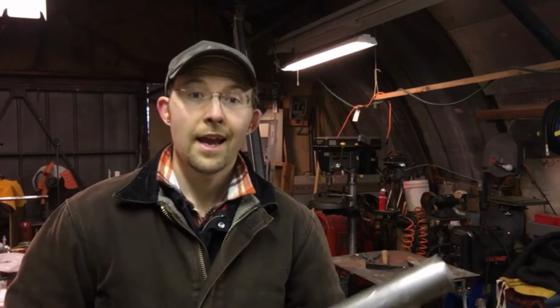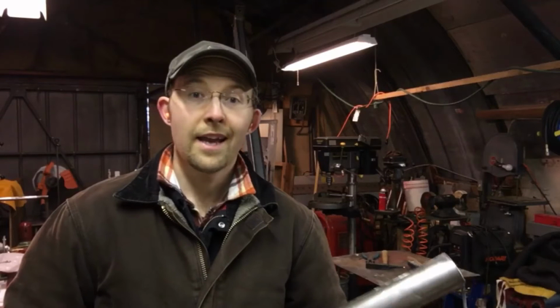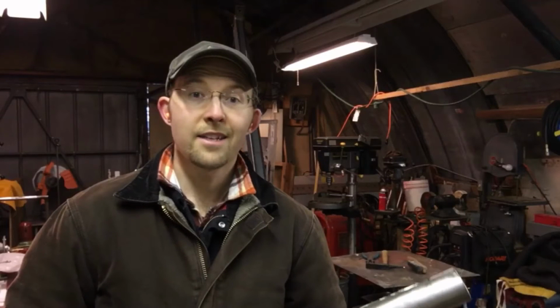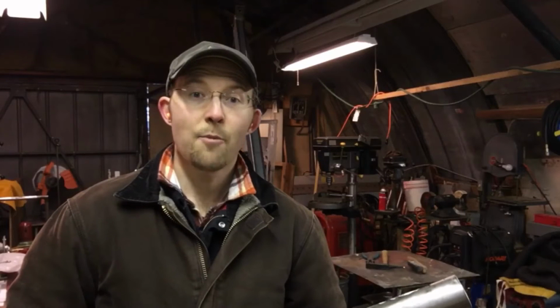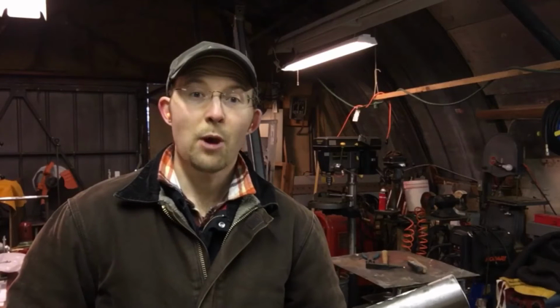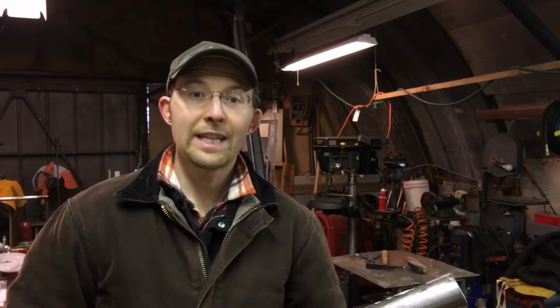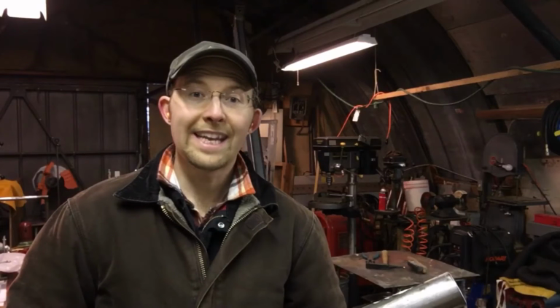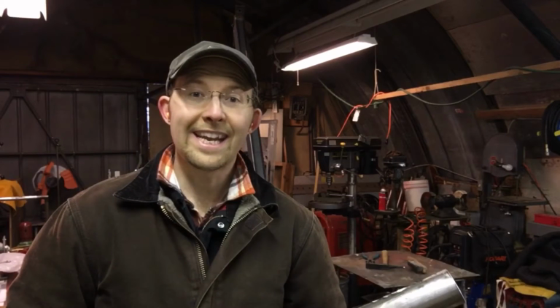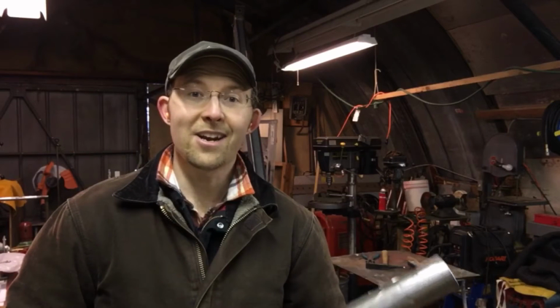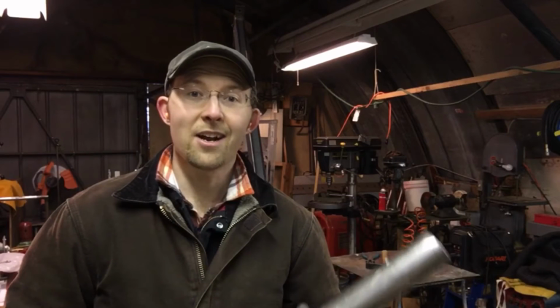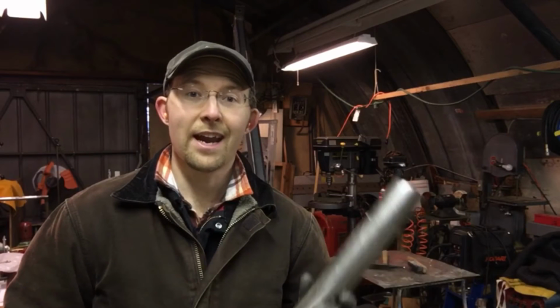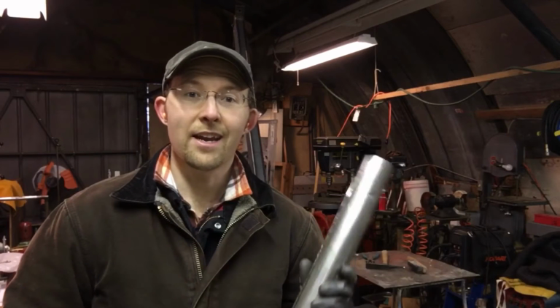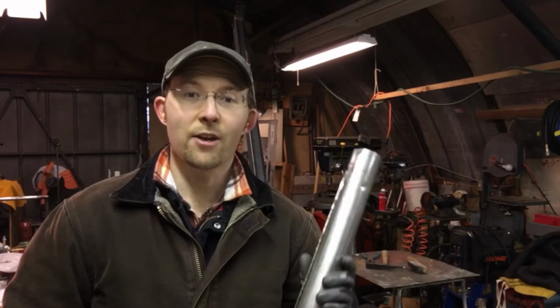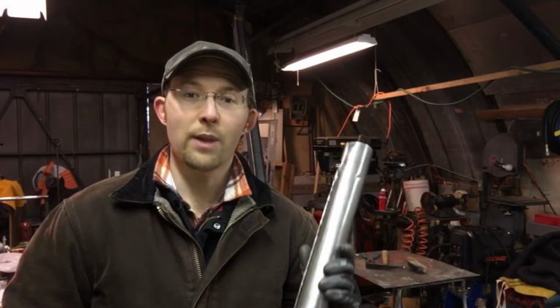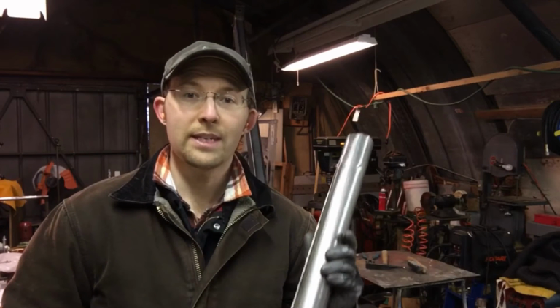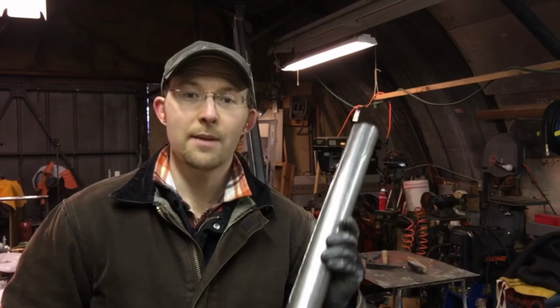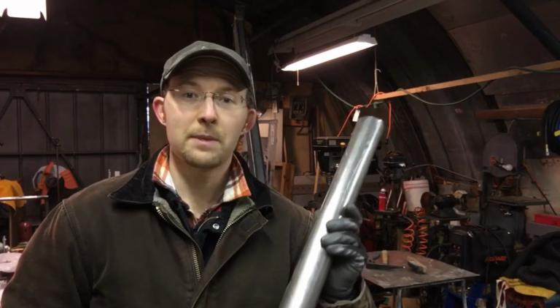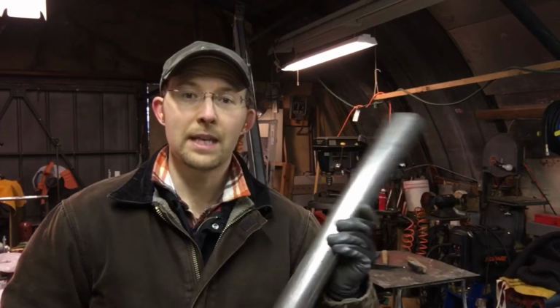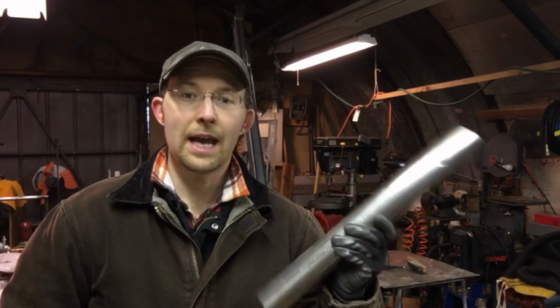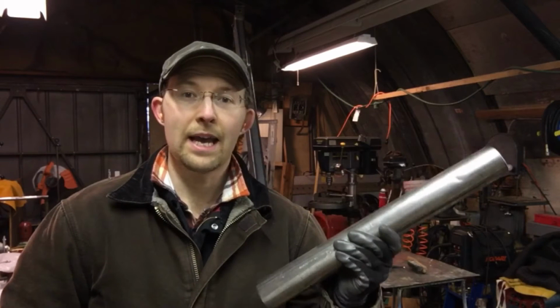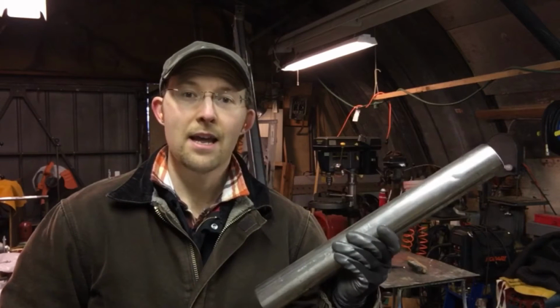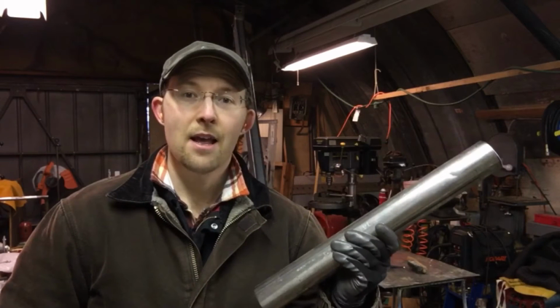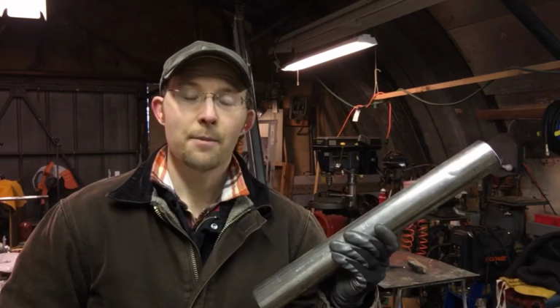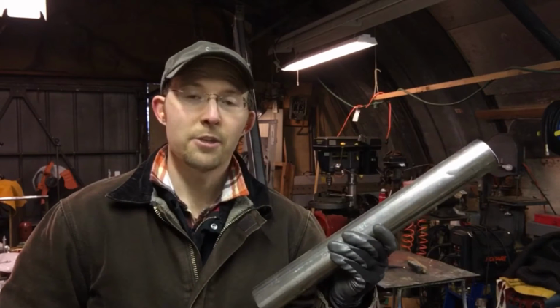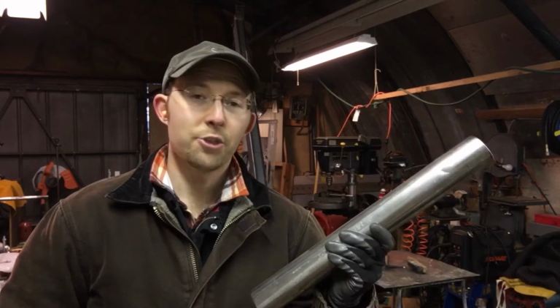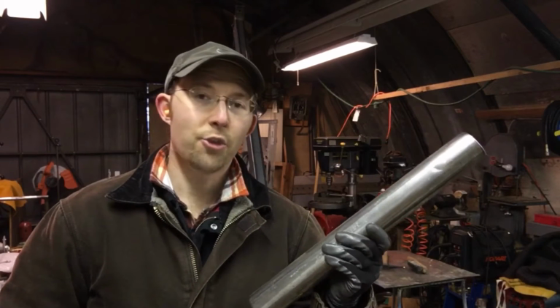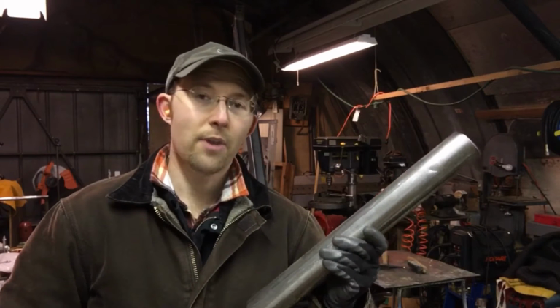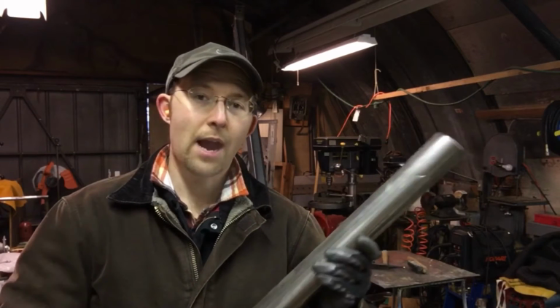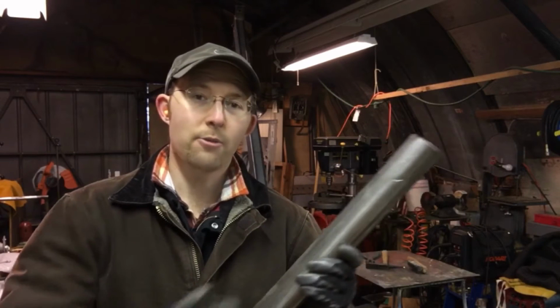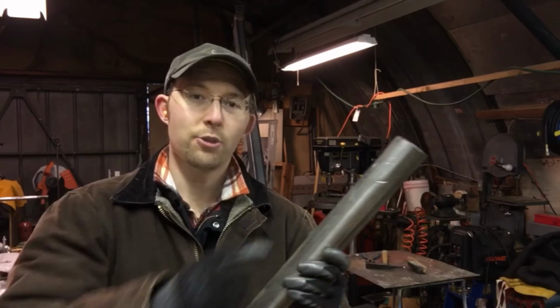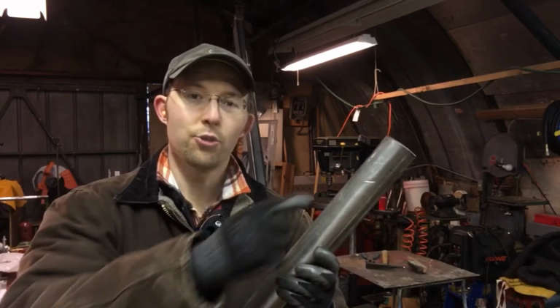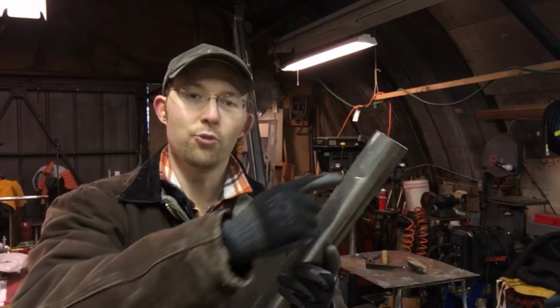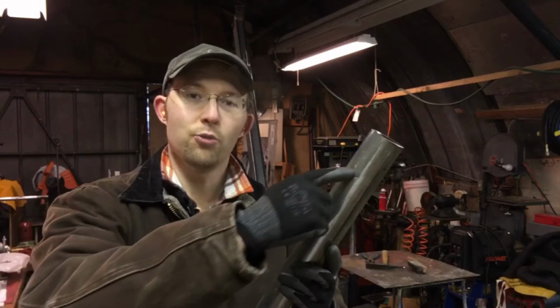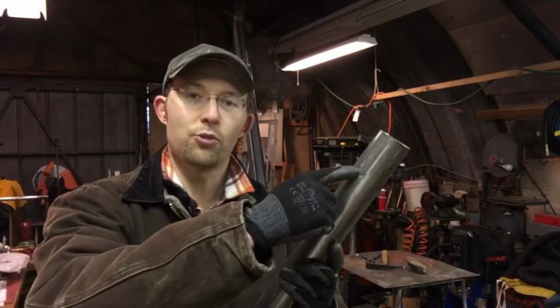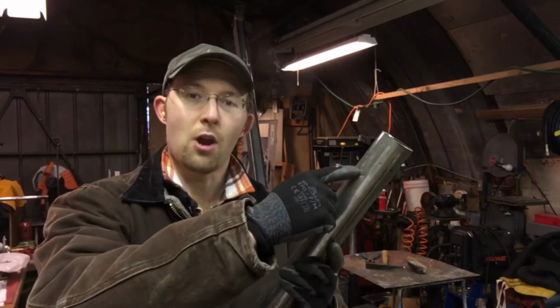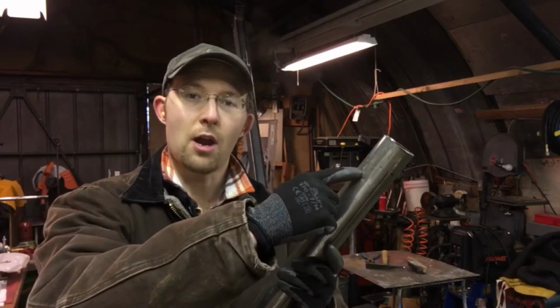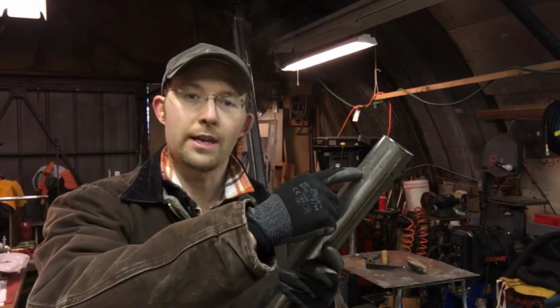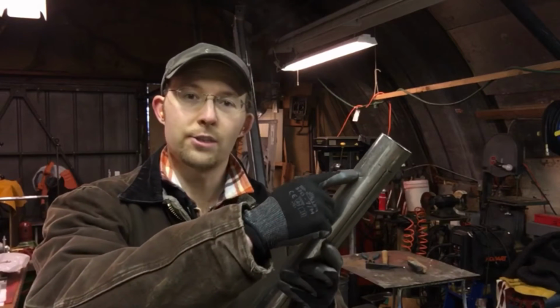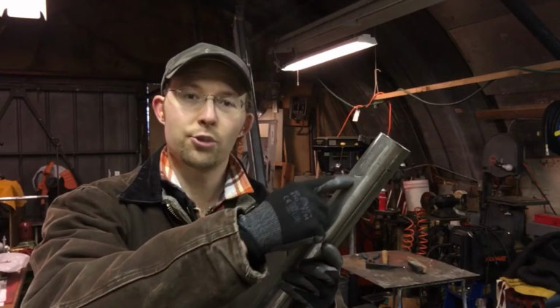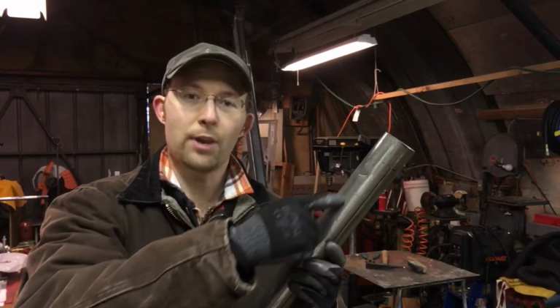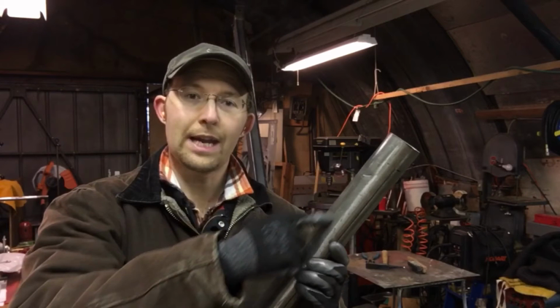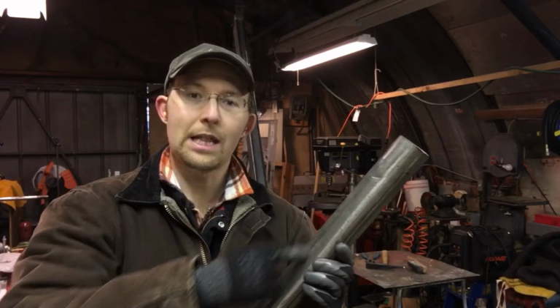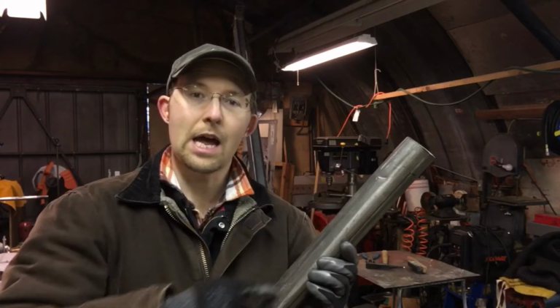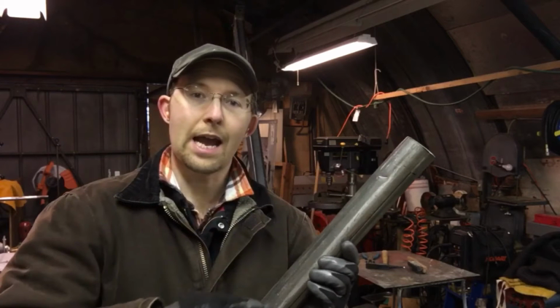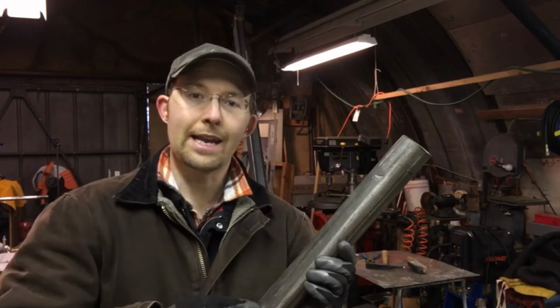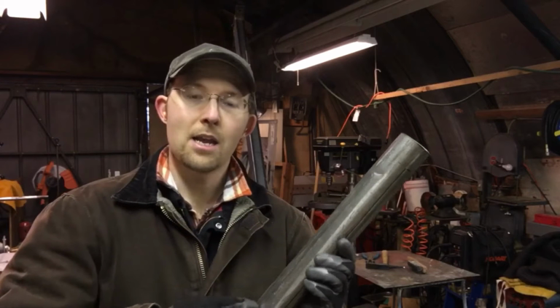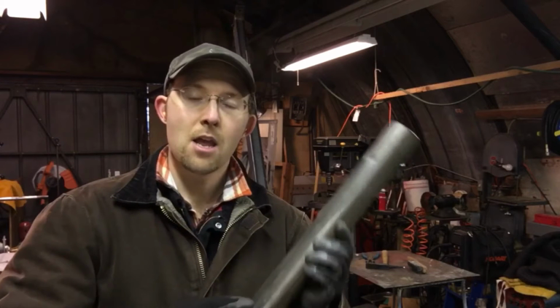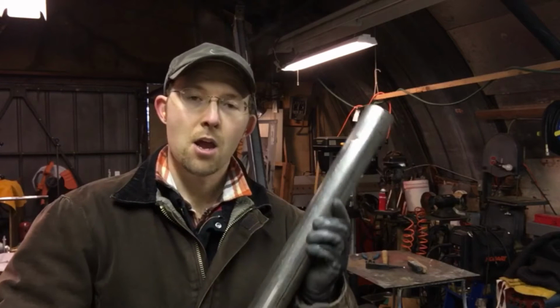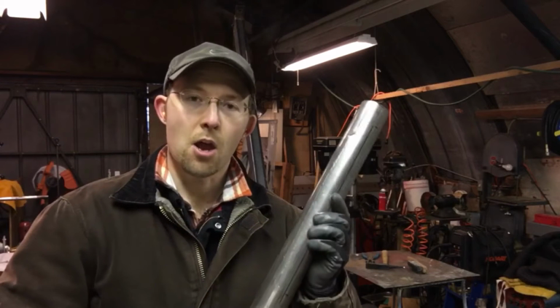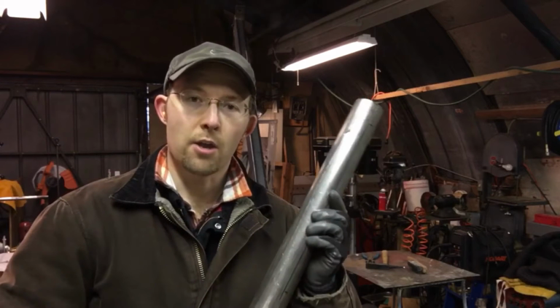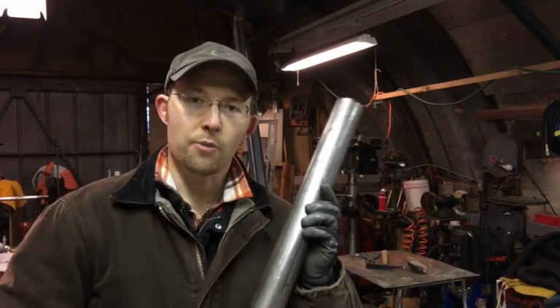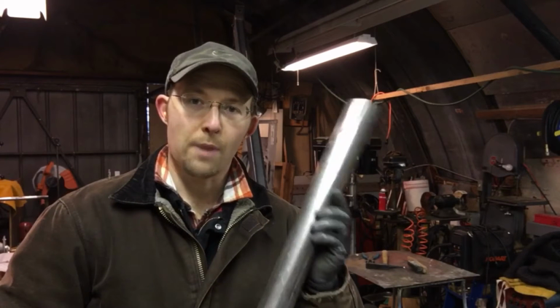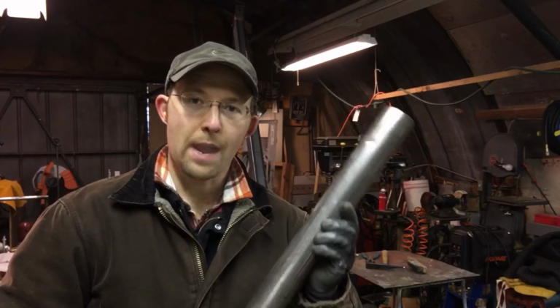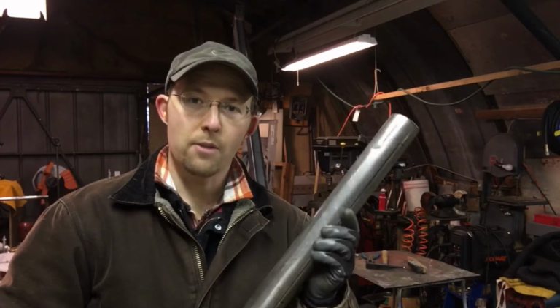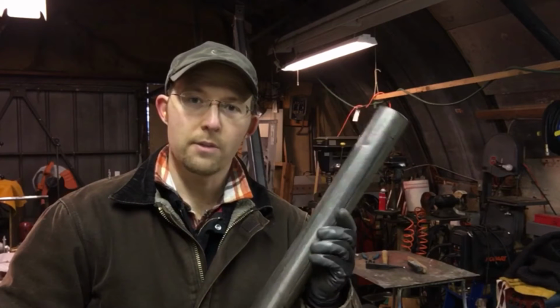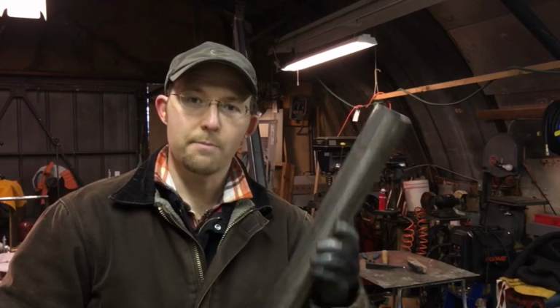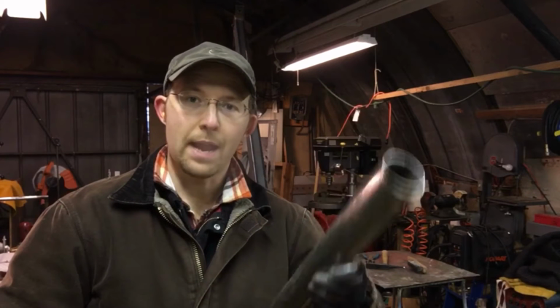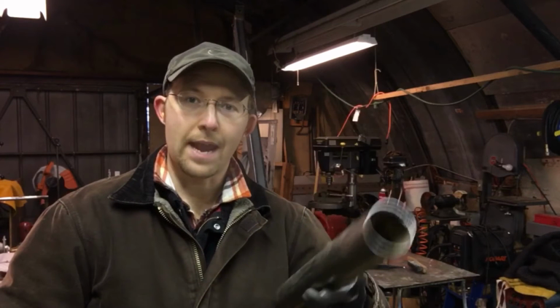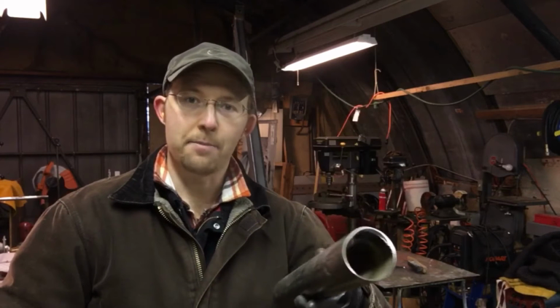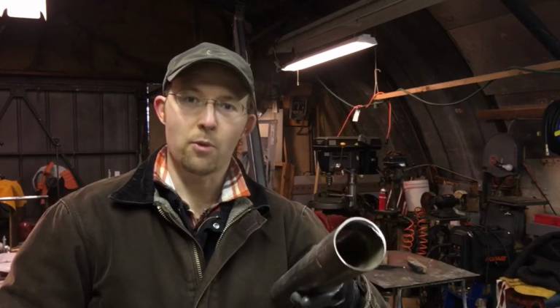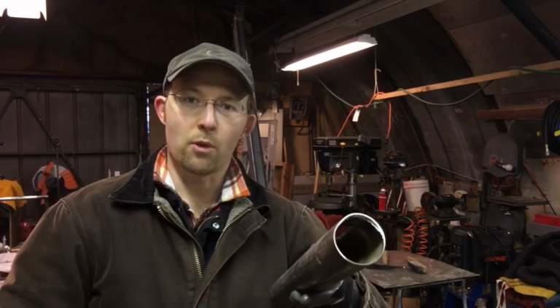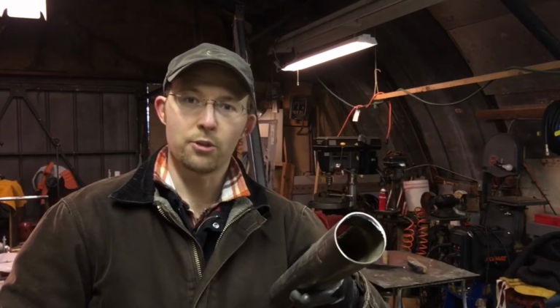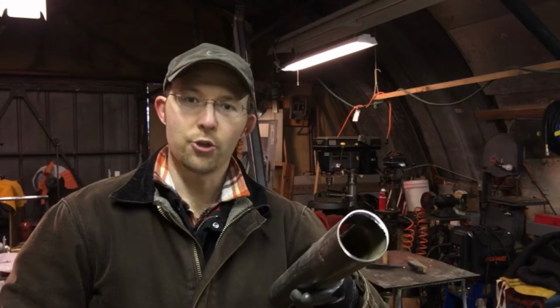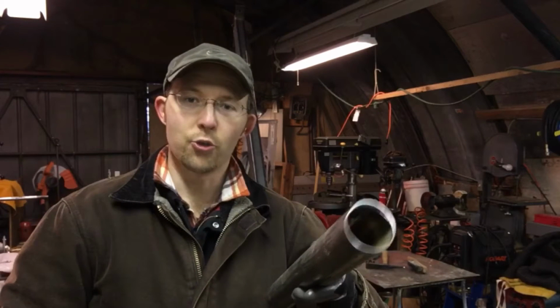Hey, Tom Wiley here, and a quick tip today — I'm going to show you how to draw a straight line on a round pipe or tube.